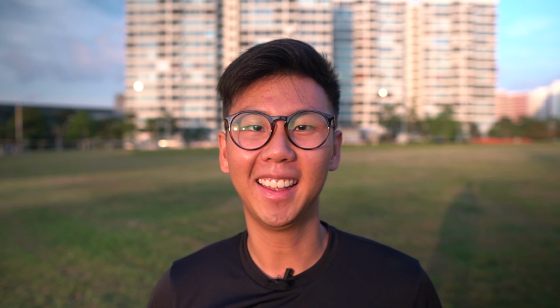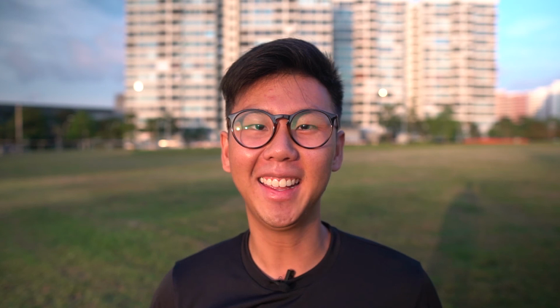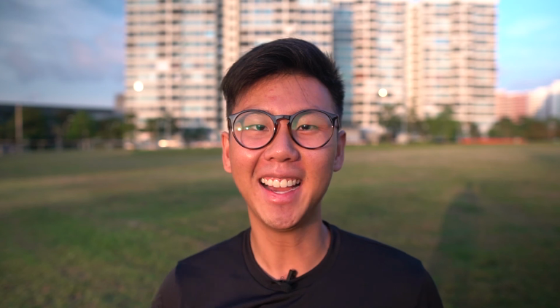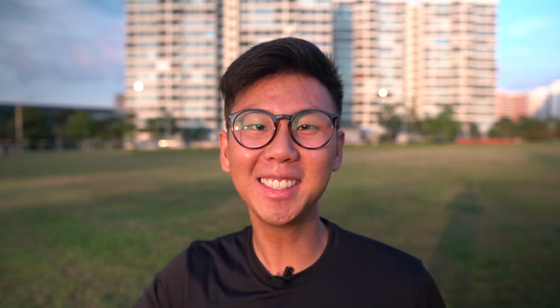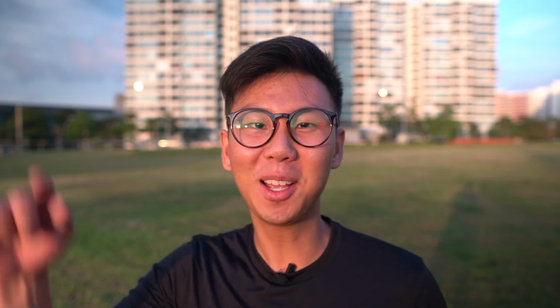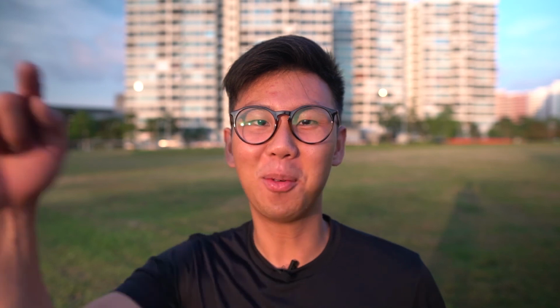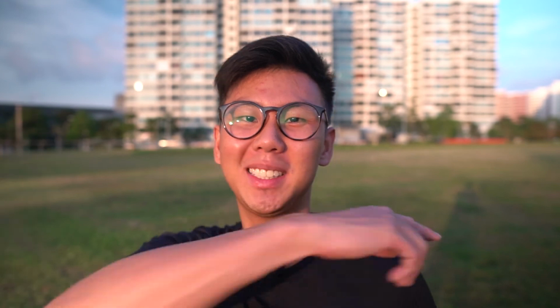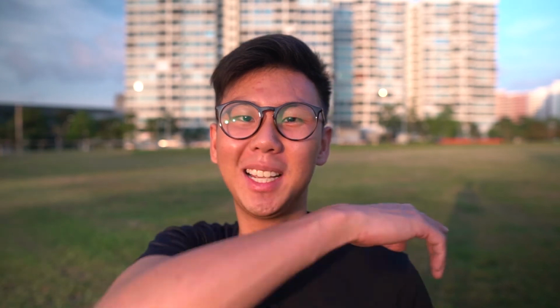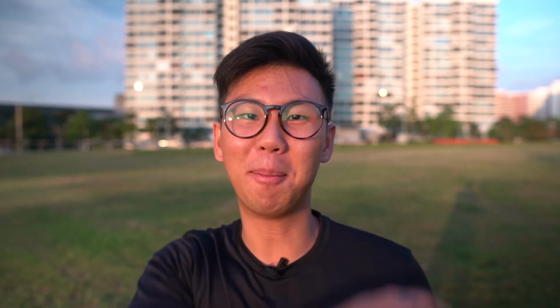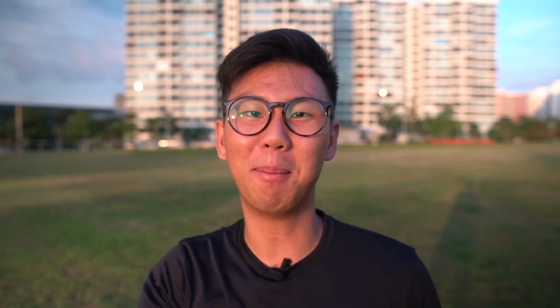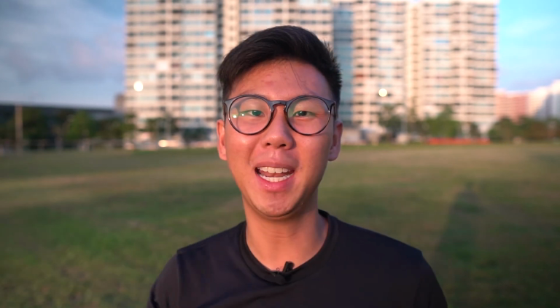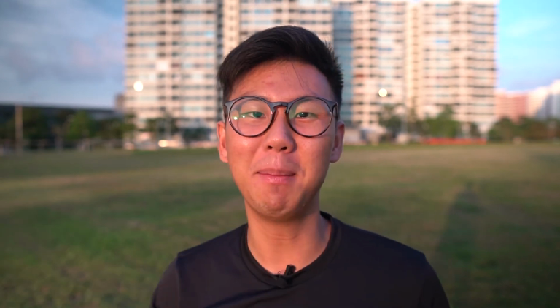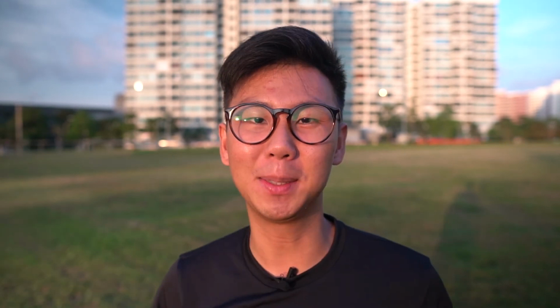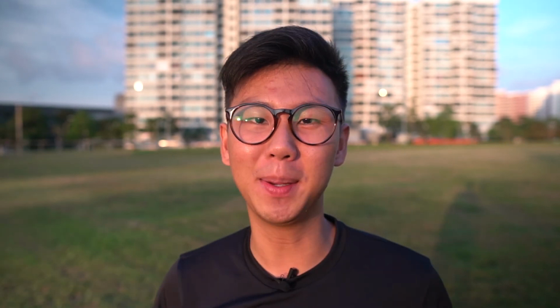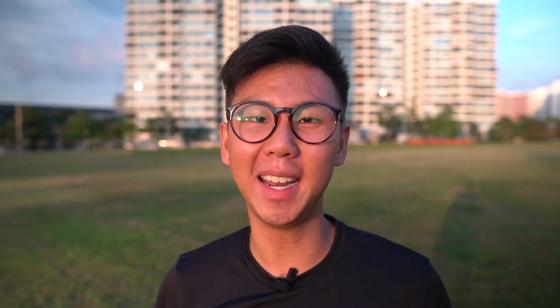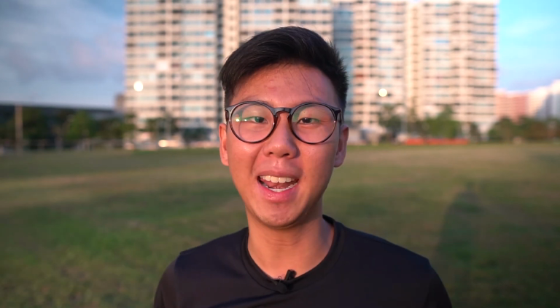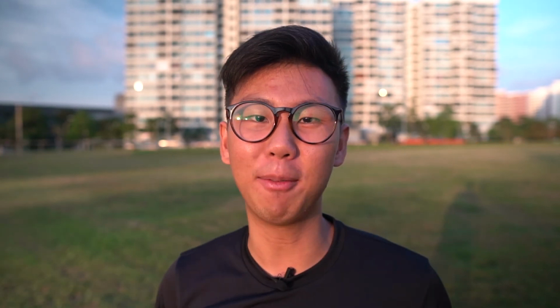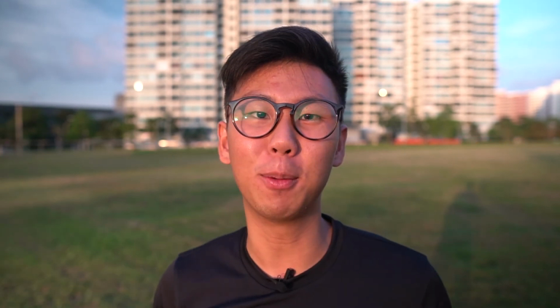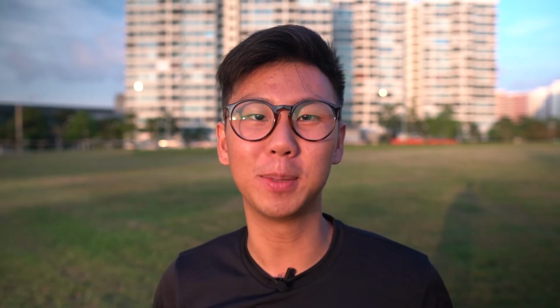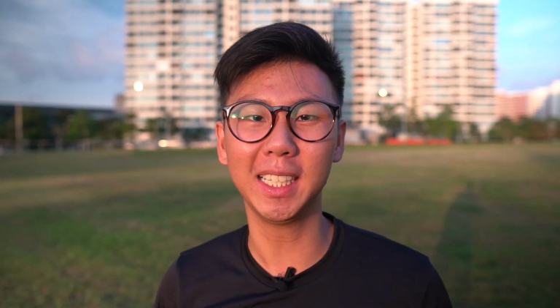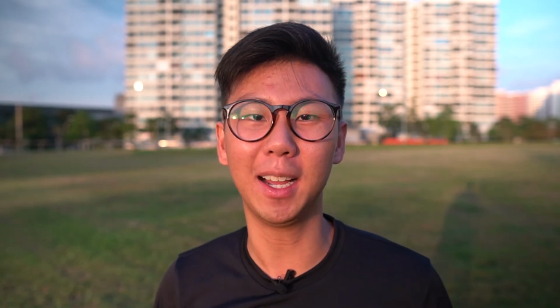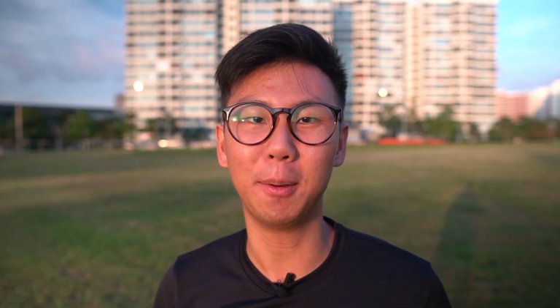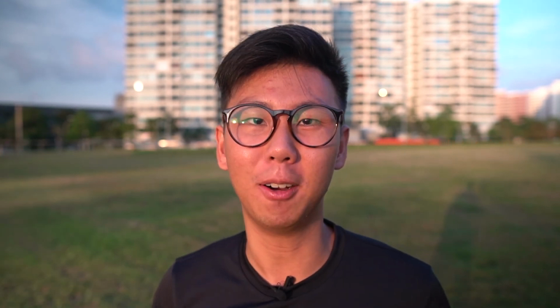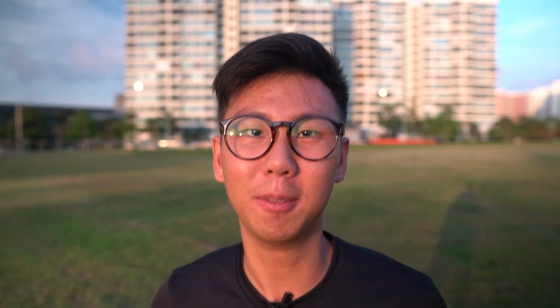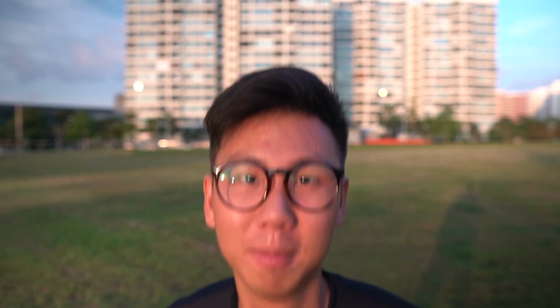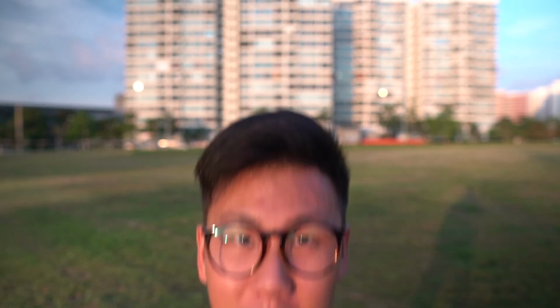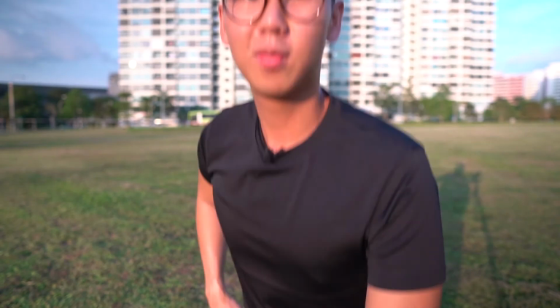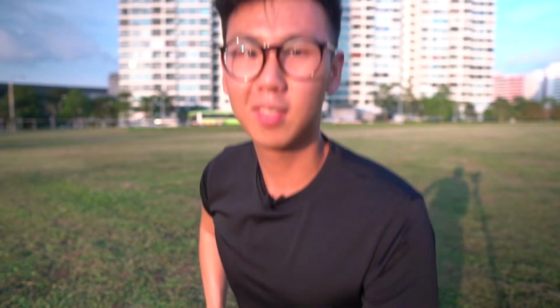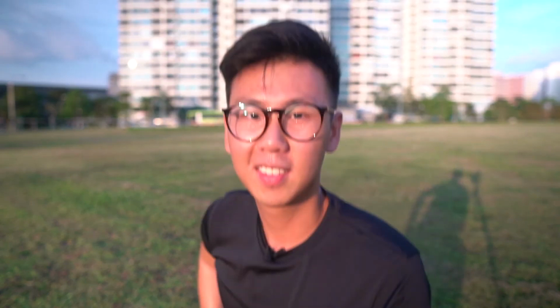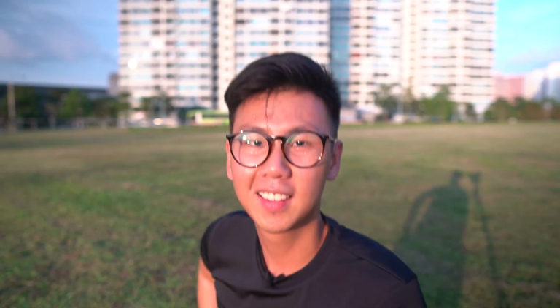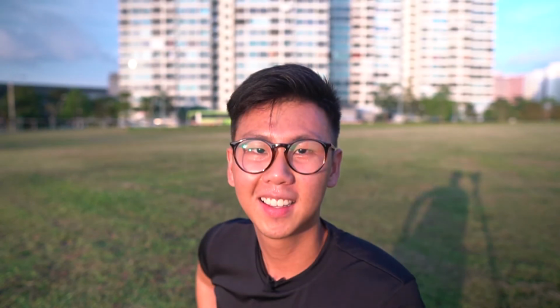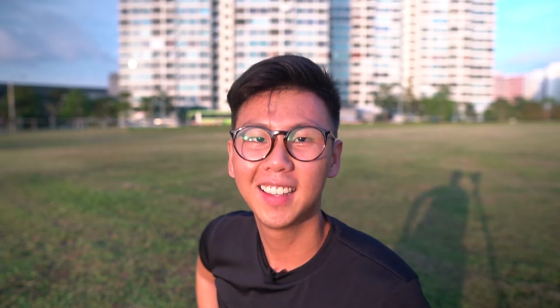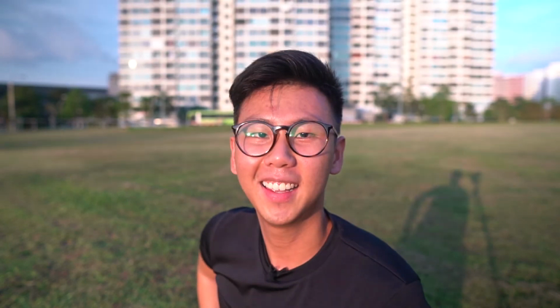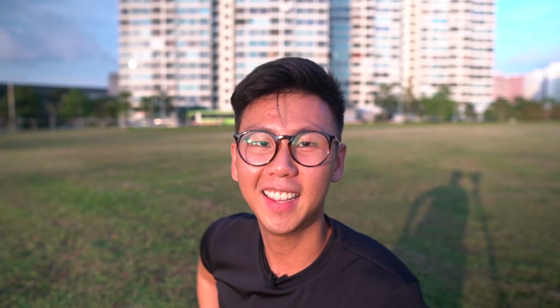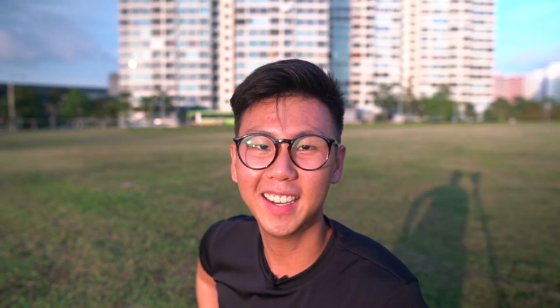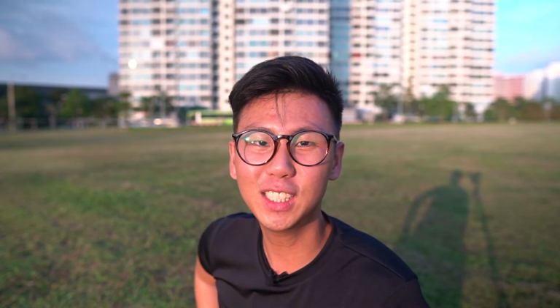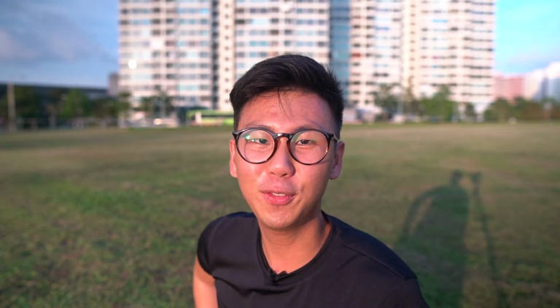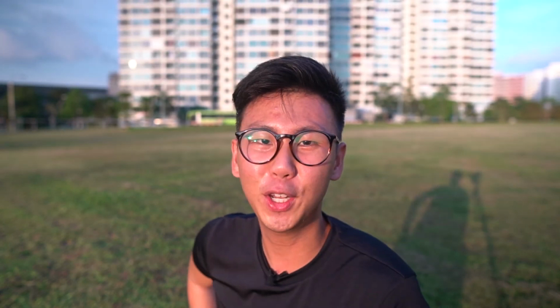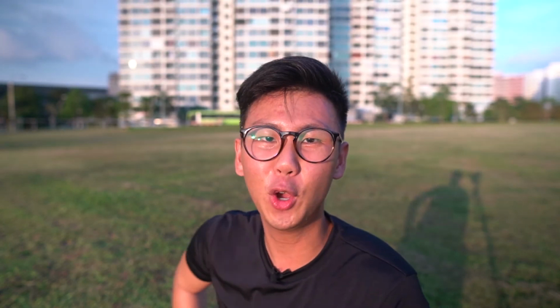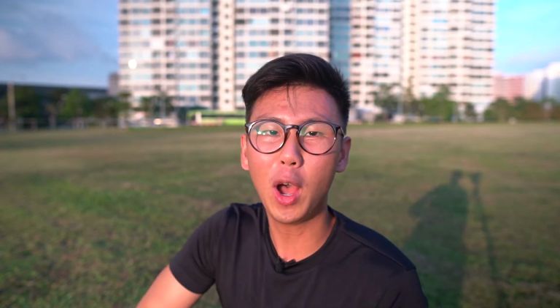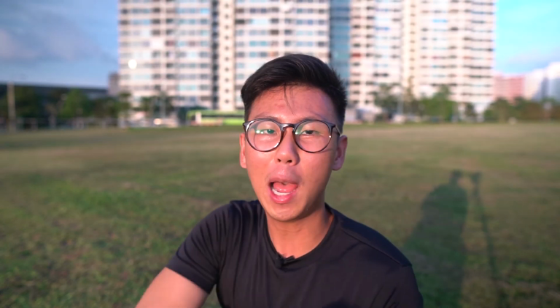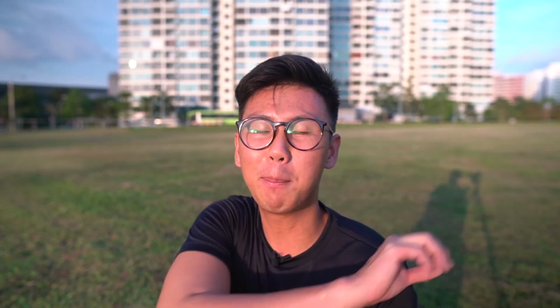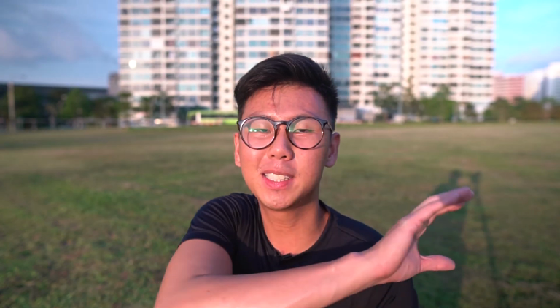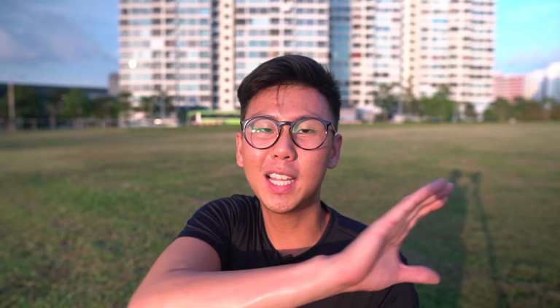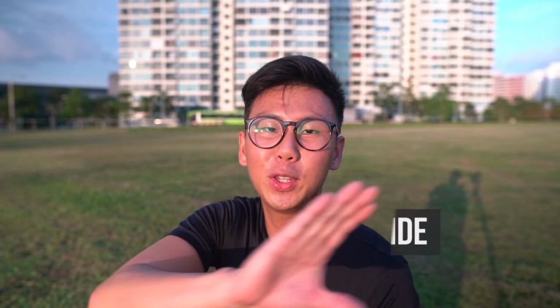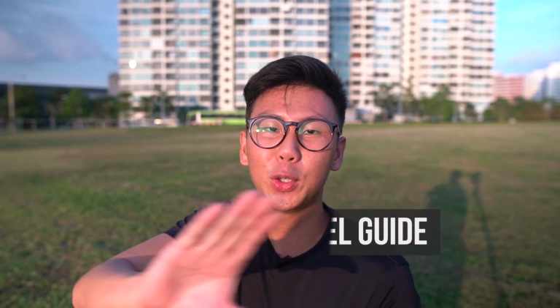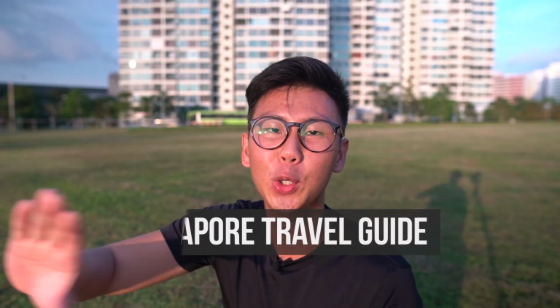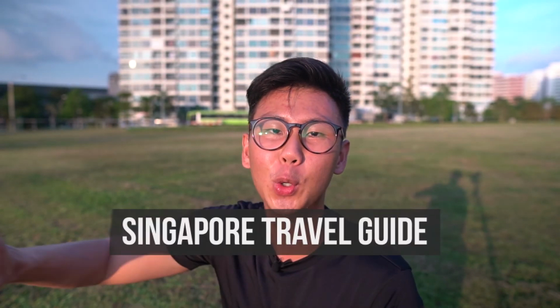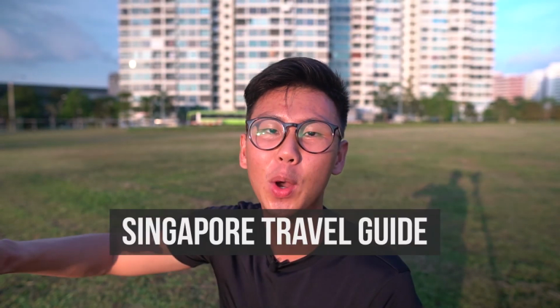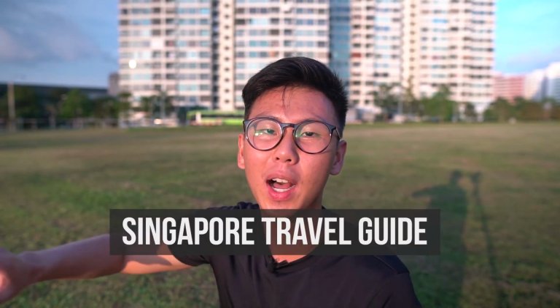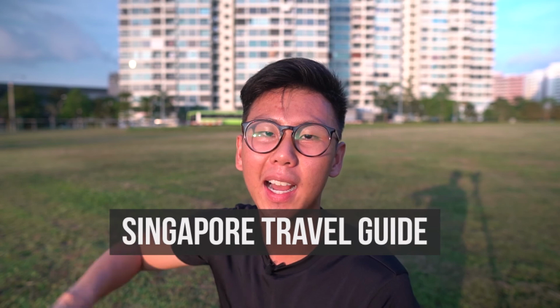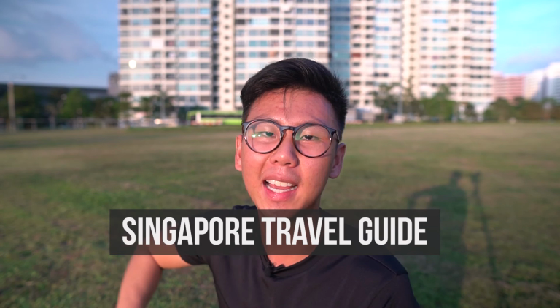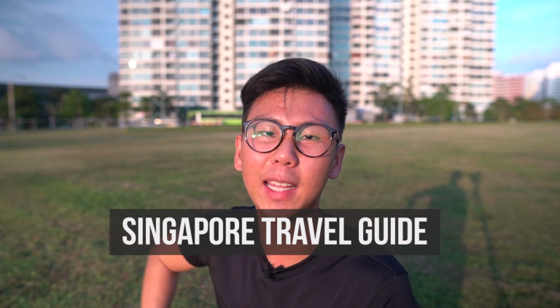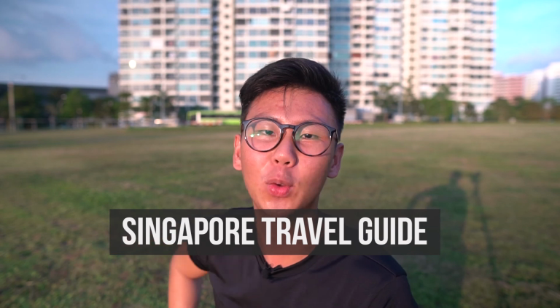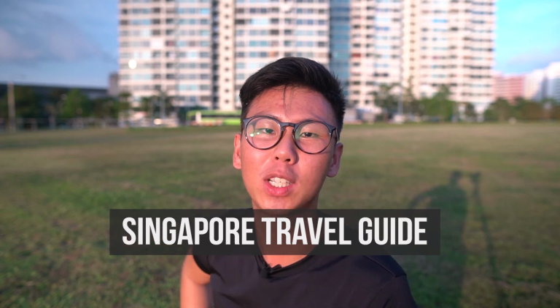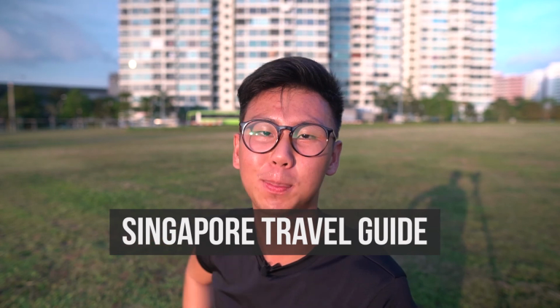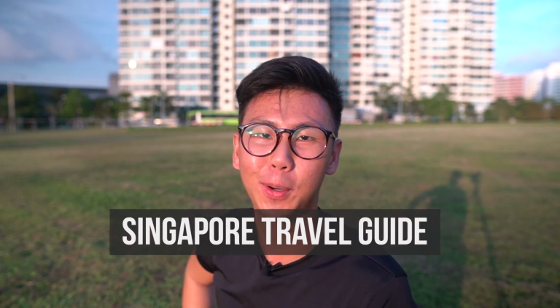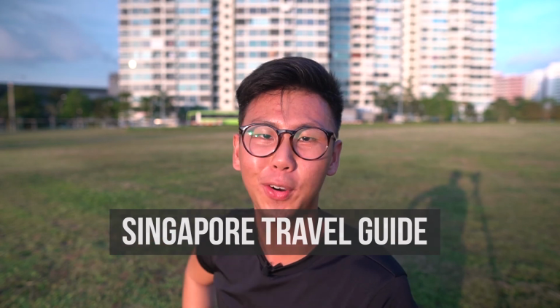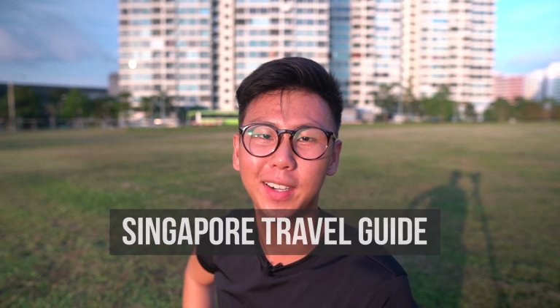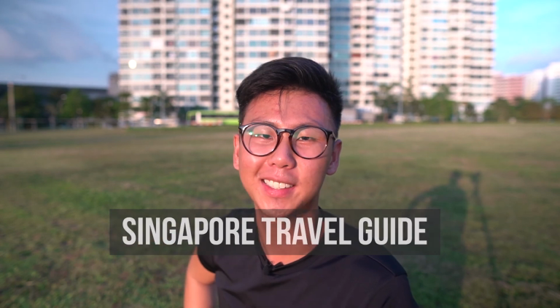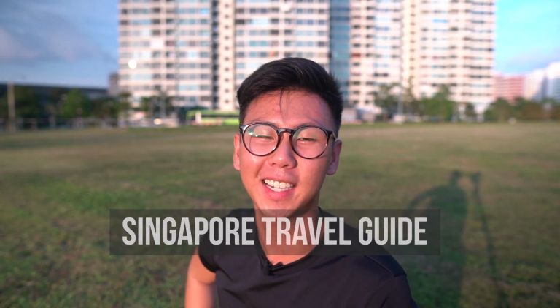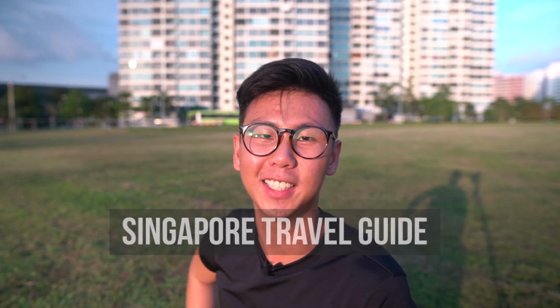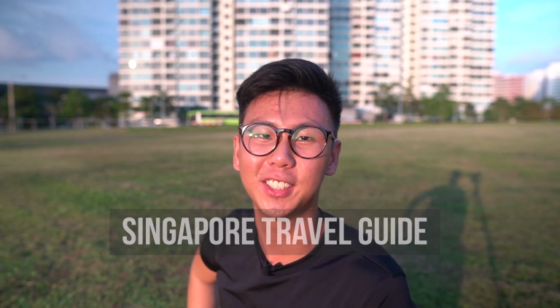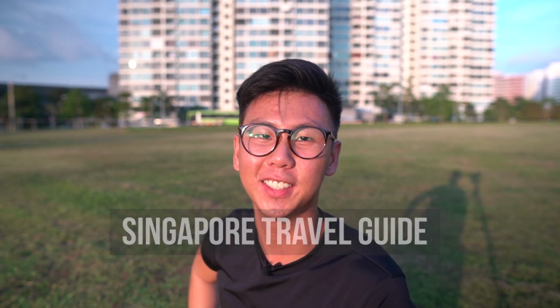Hey guys, what's up? My name is Bert and I'm from Singapore. In this video, I present to you a guide to exploring this country.